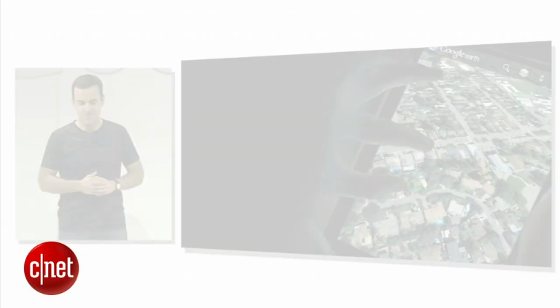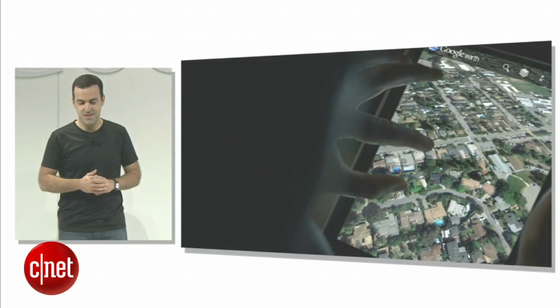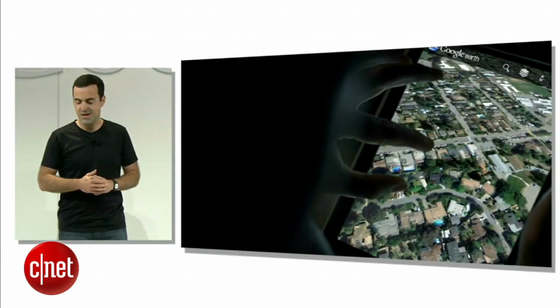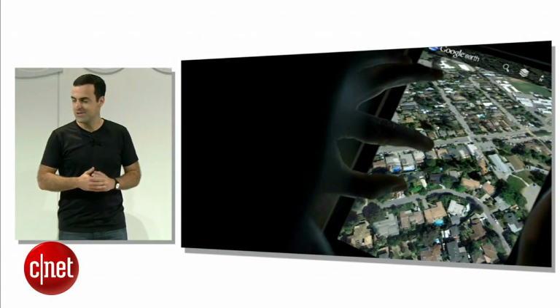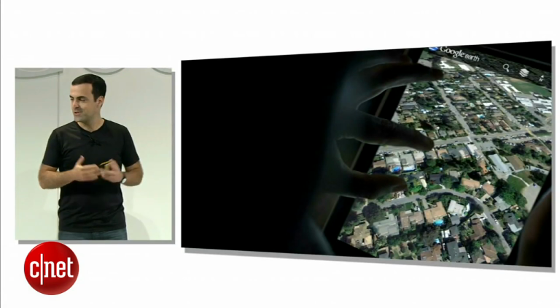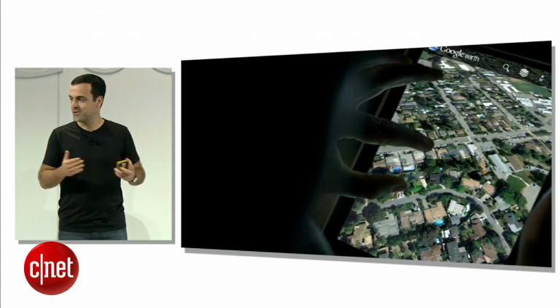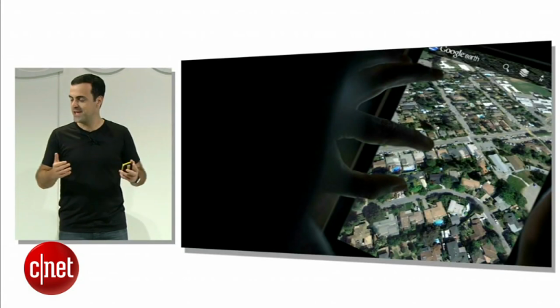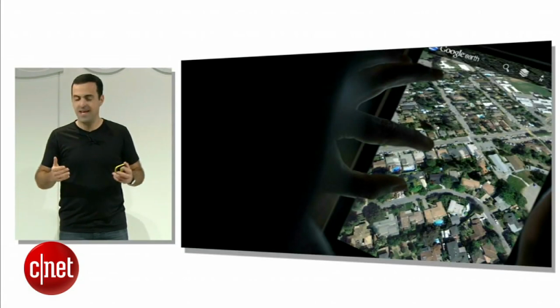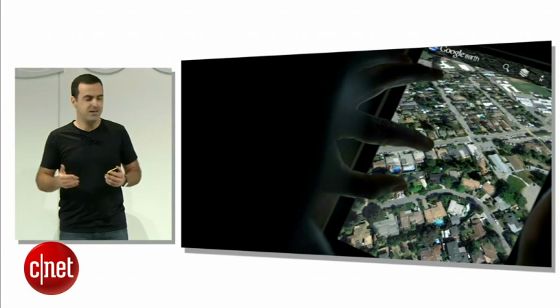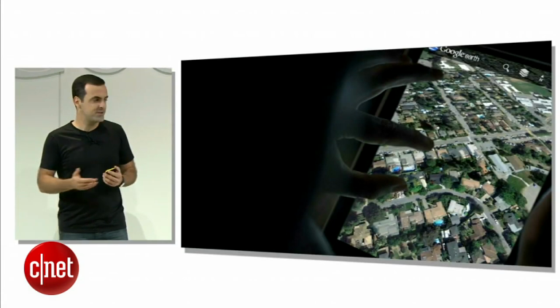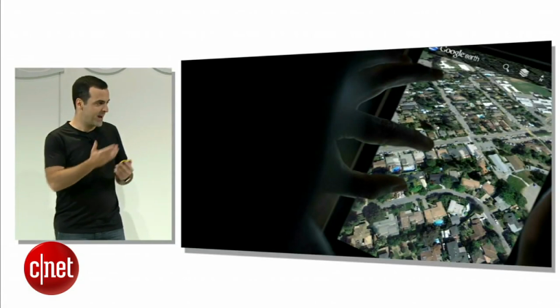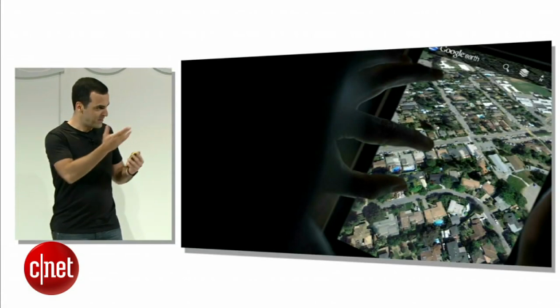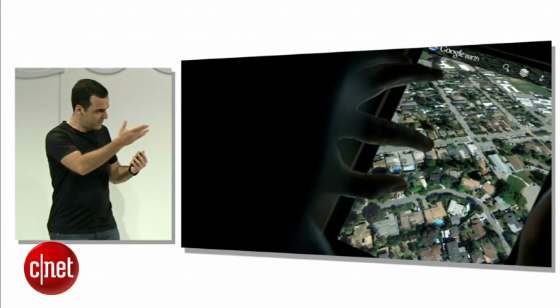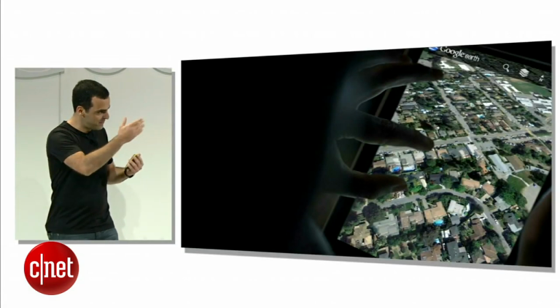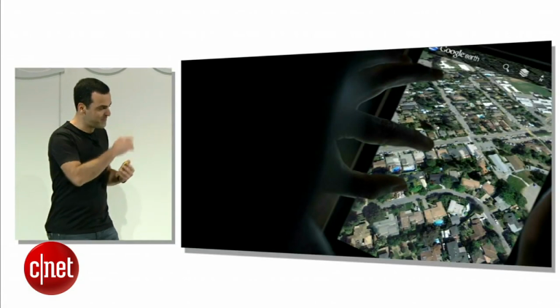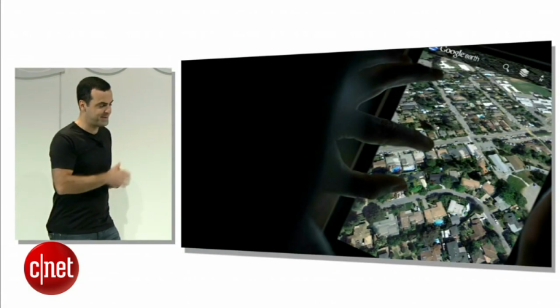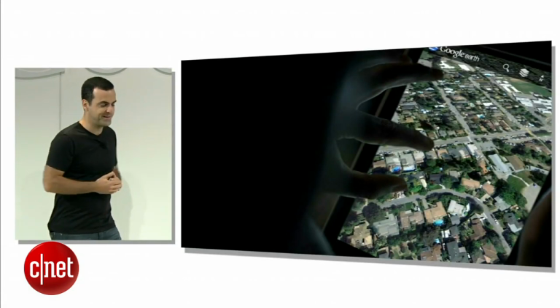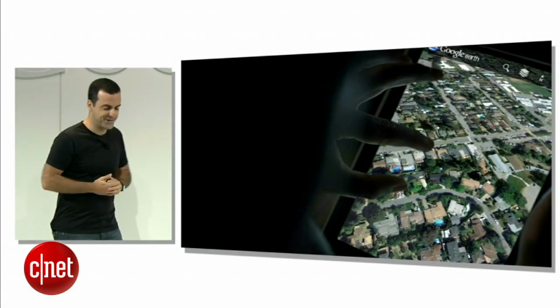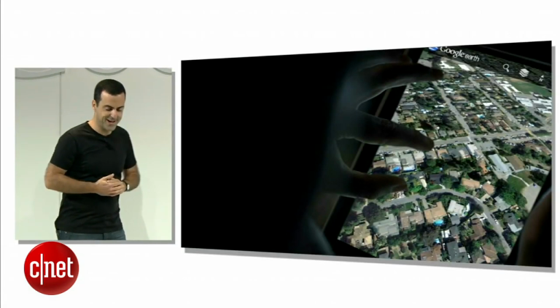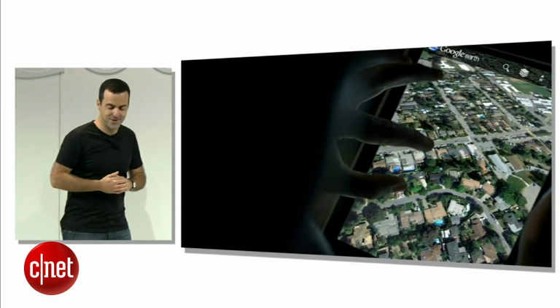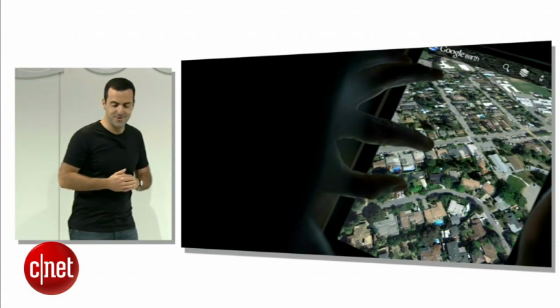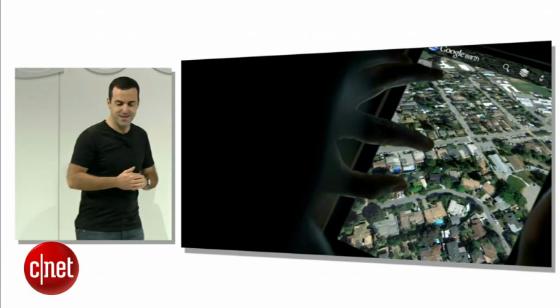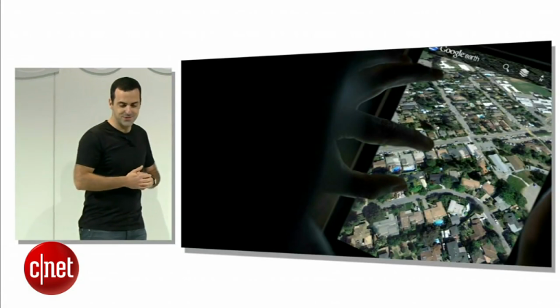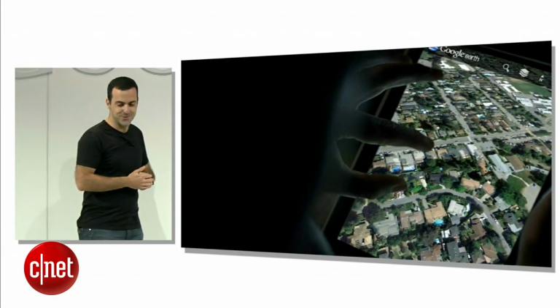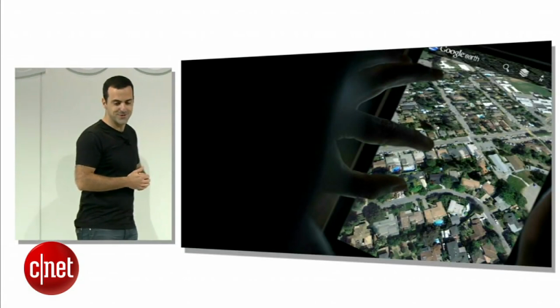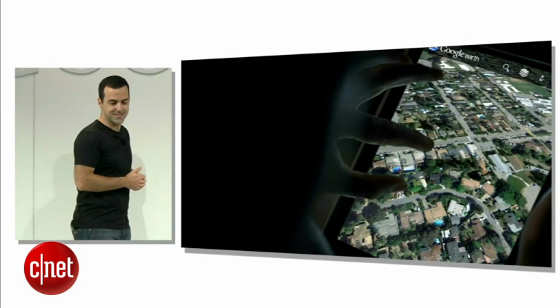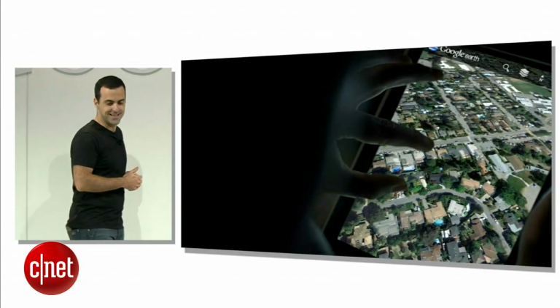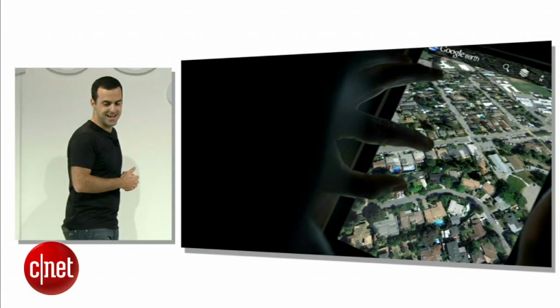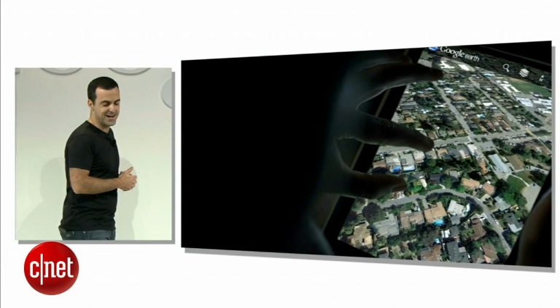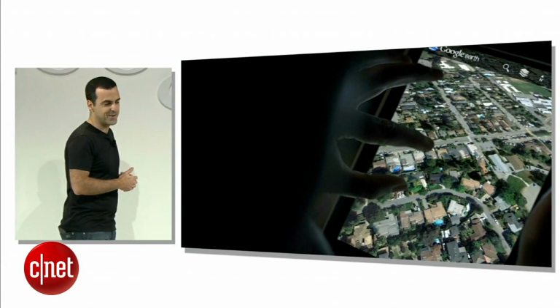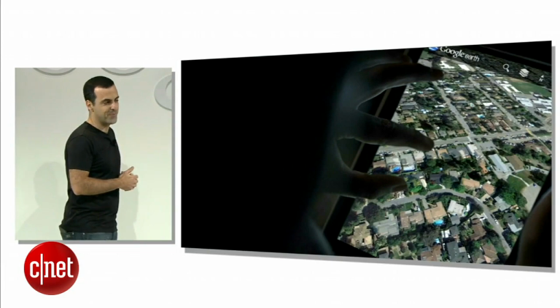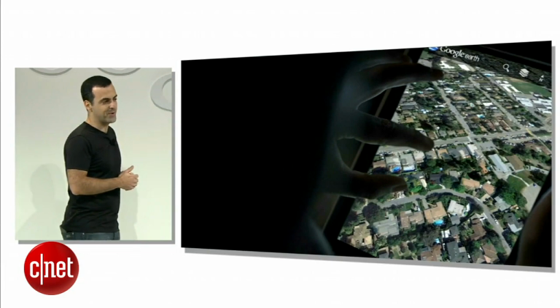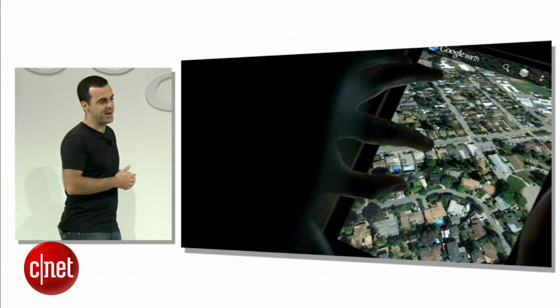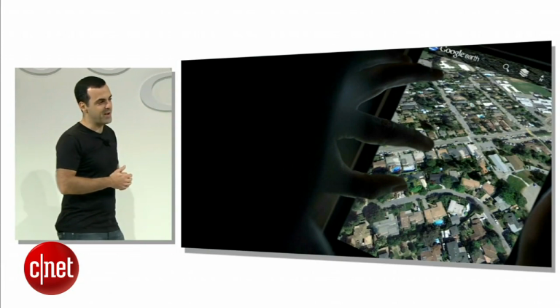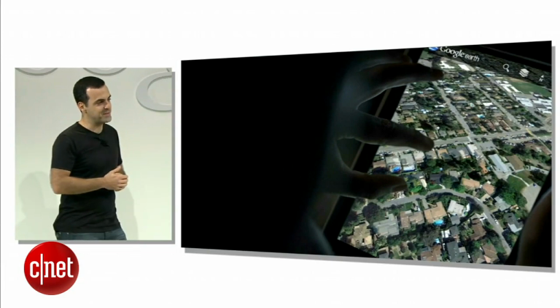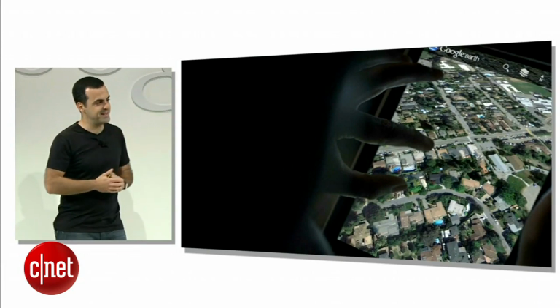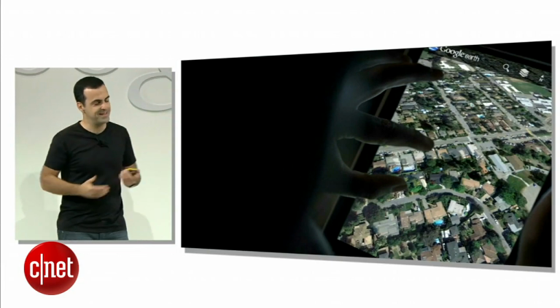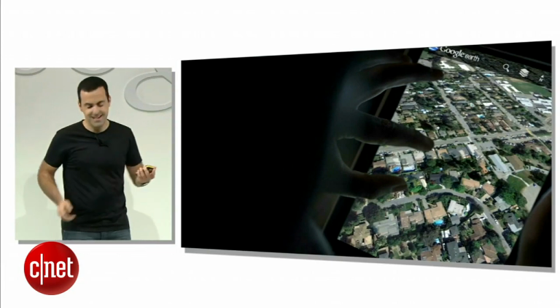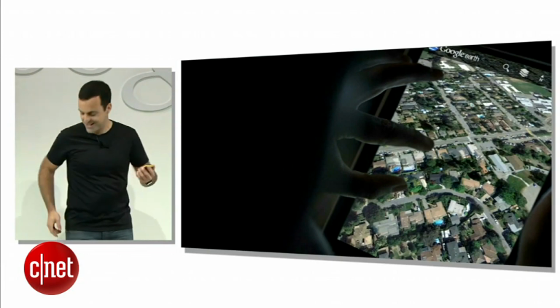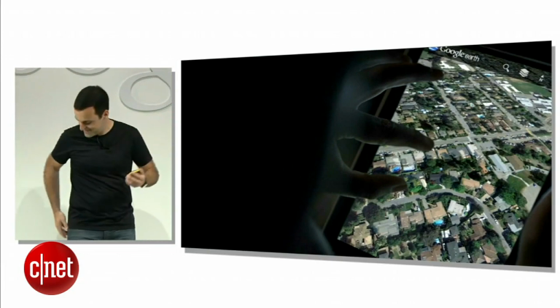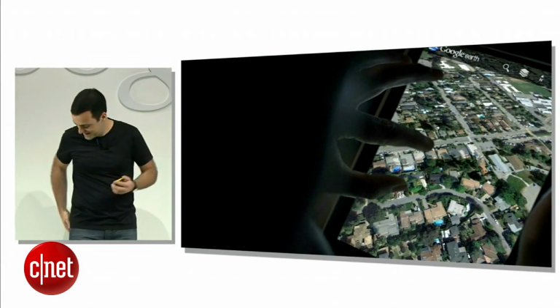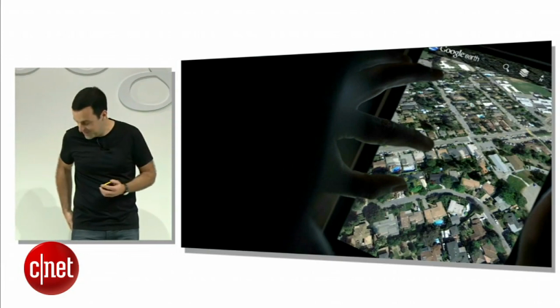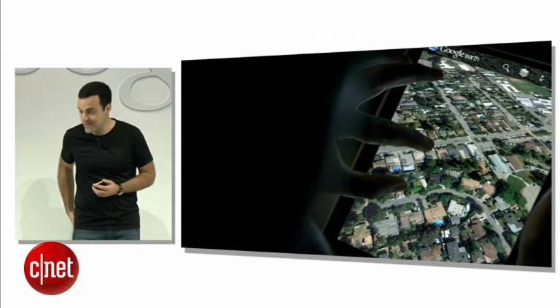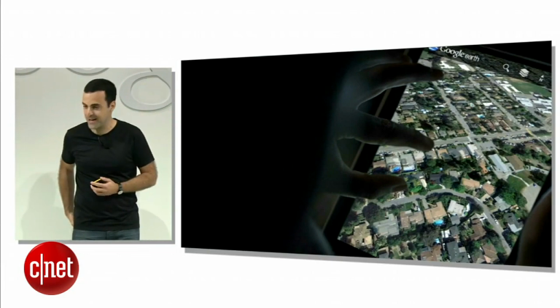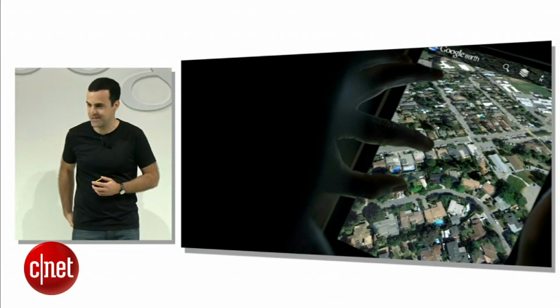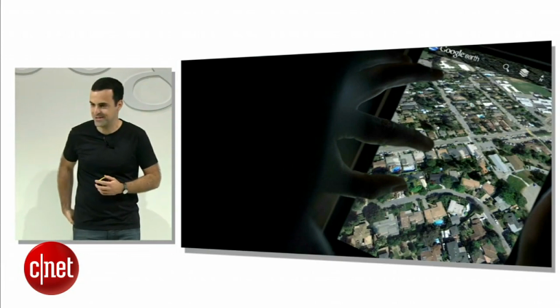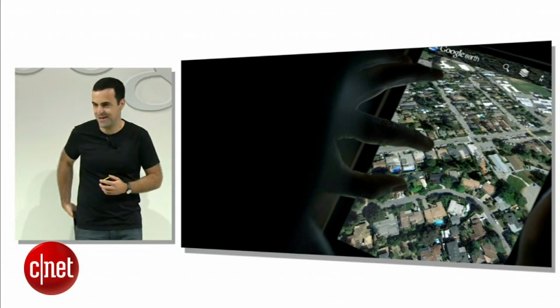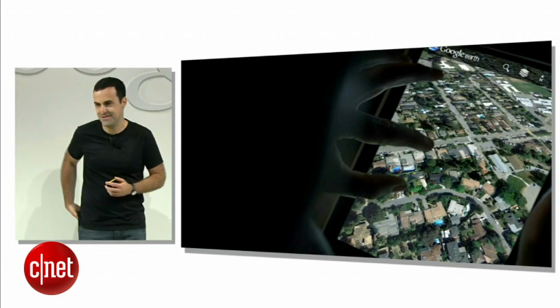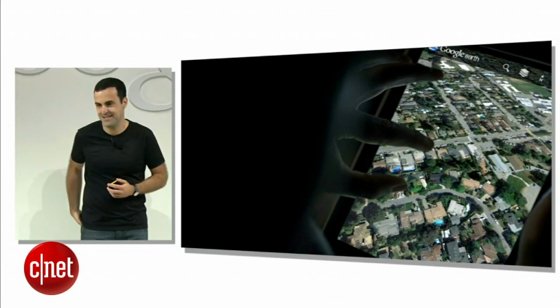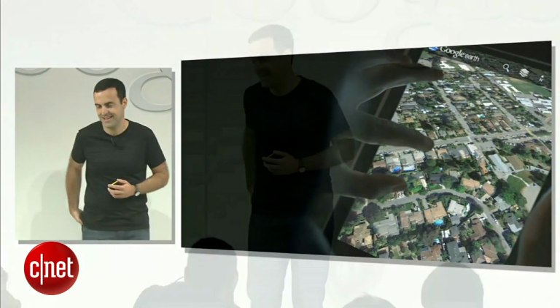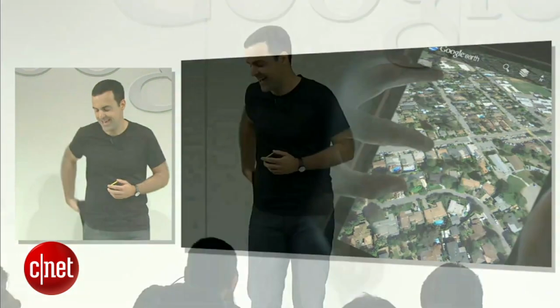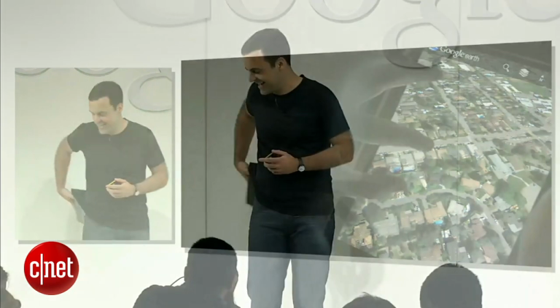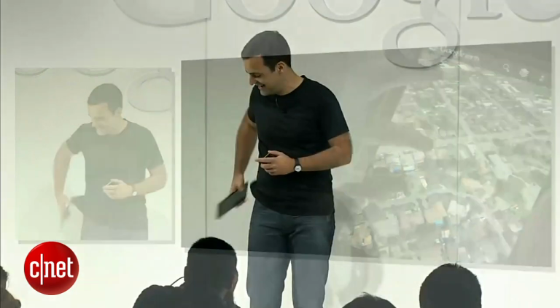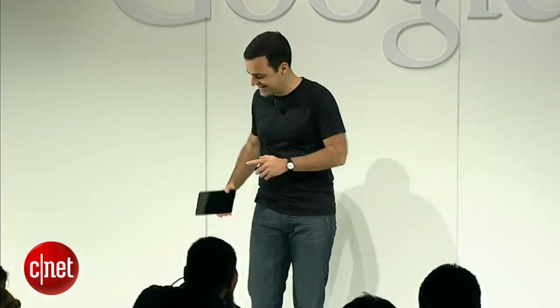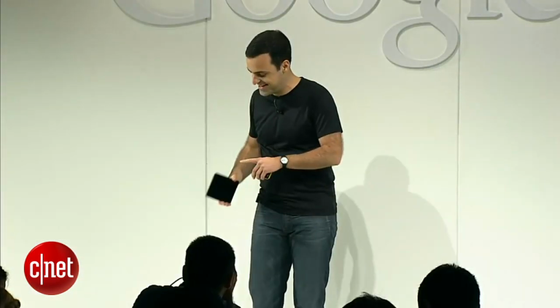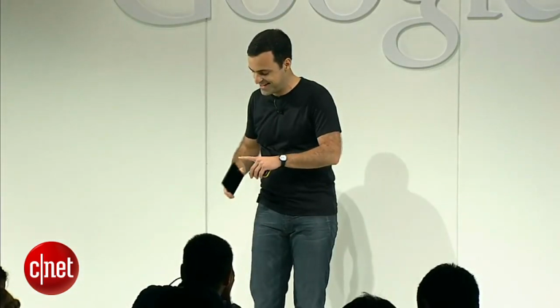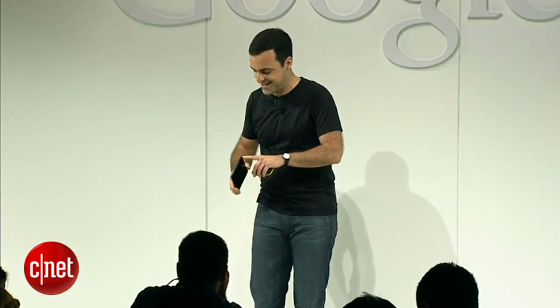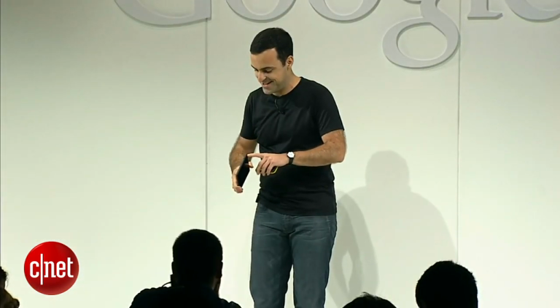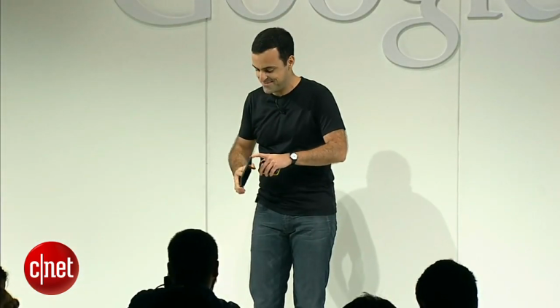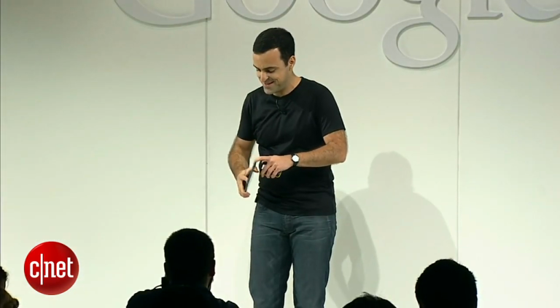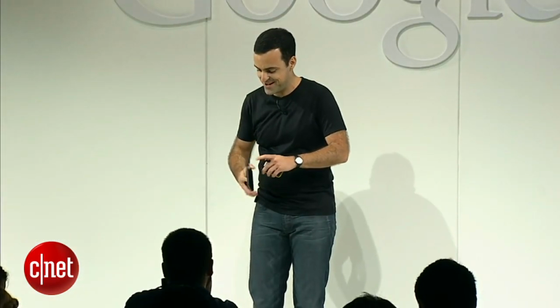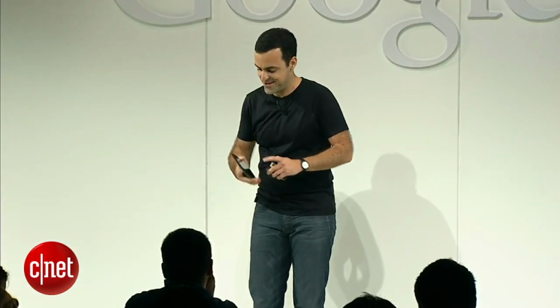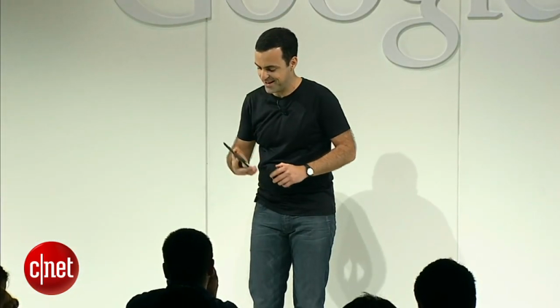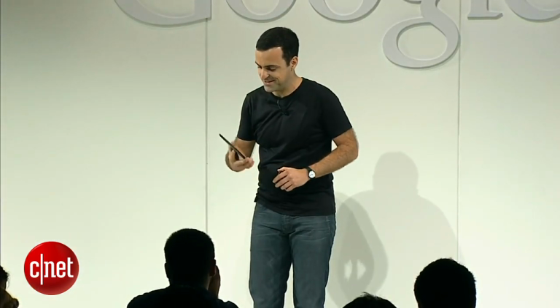So today, together with ASUS, we're announcing the new Nexus 7. And here it is.